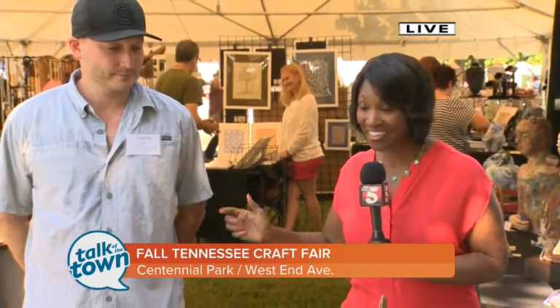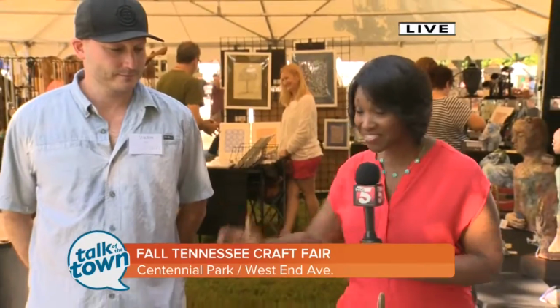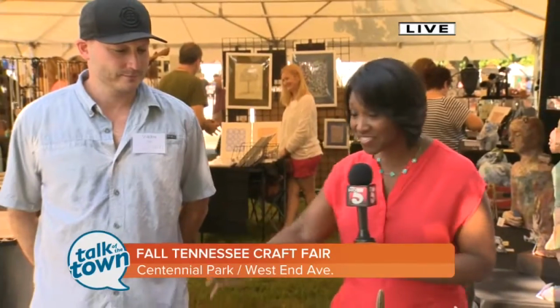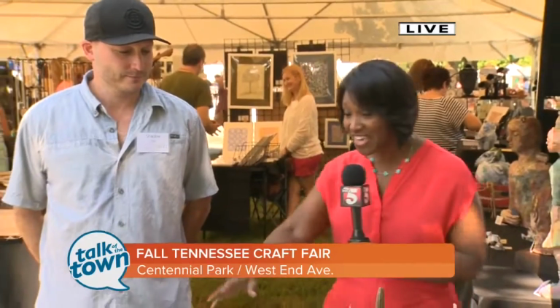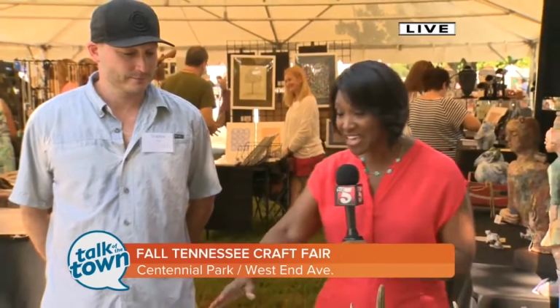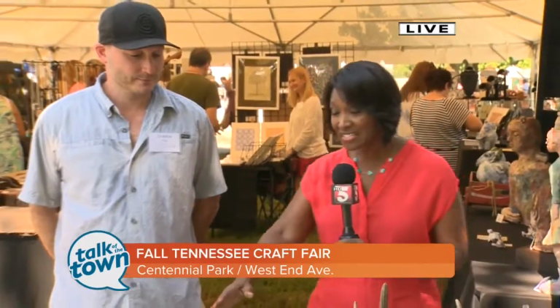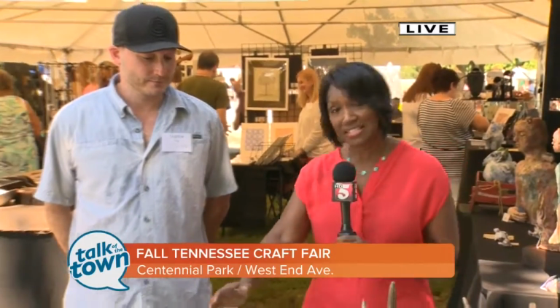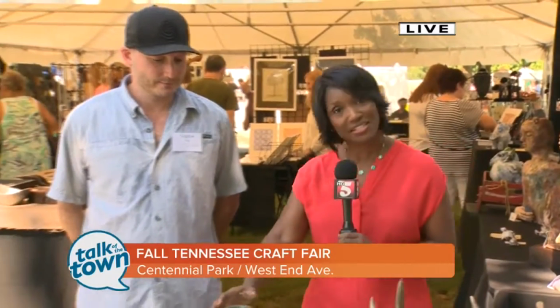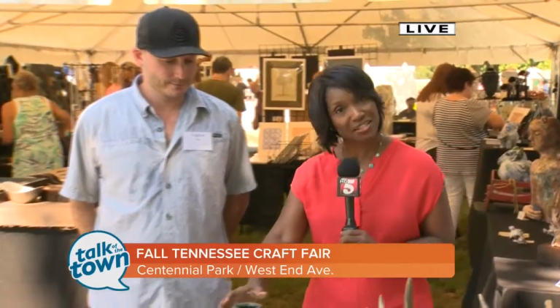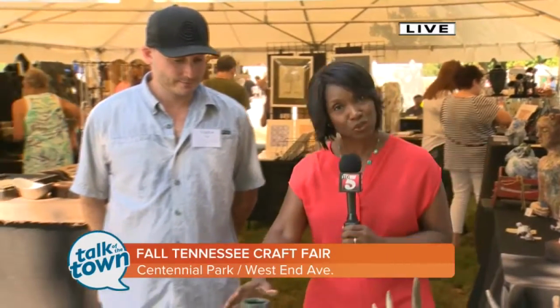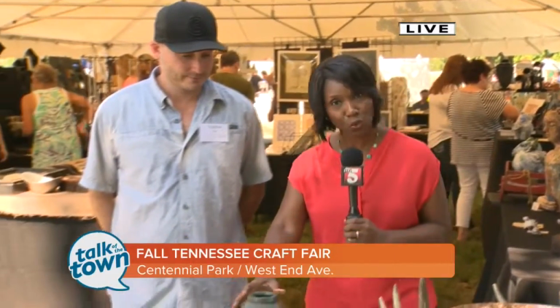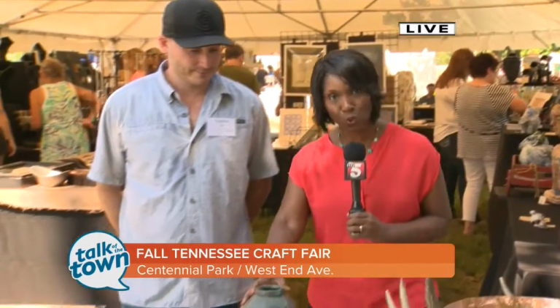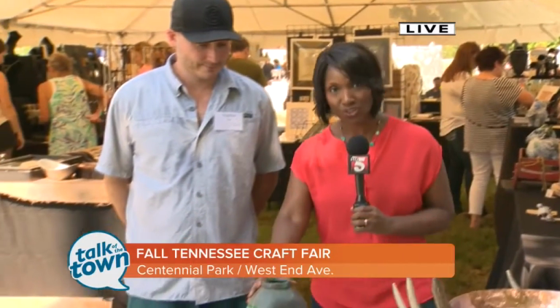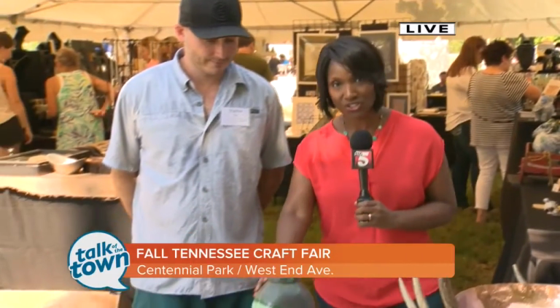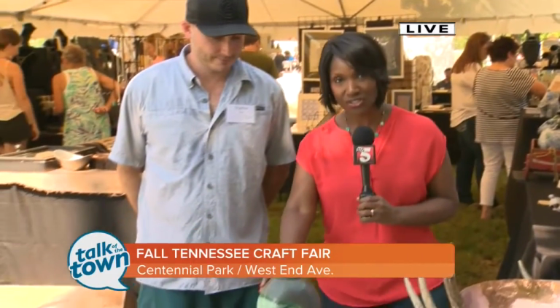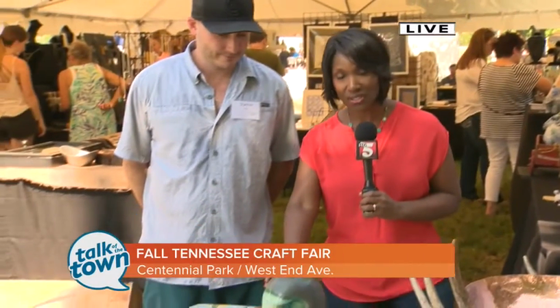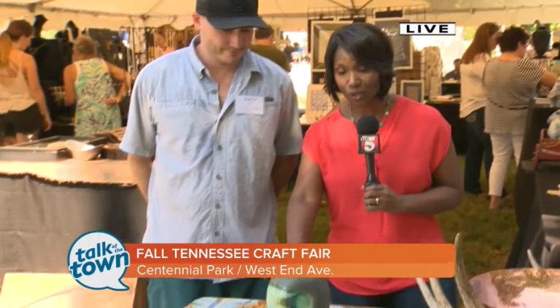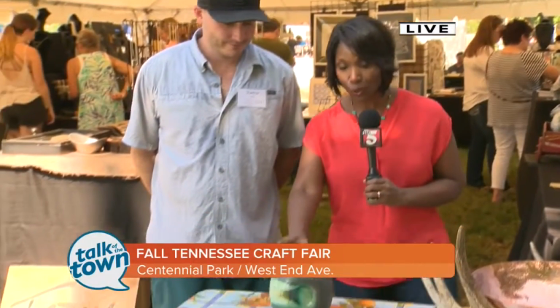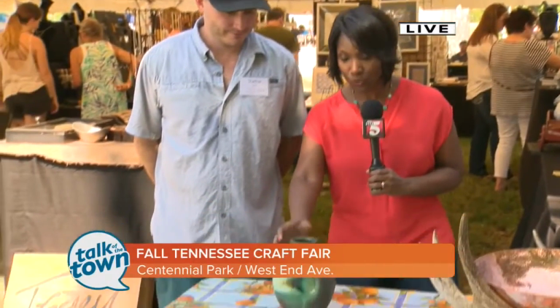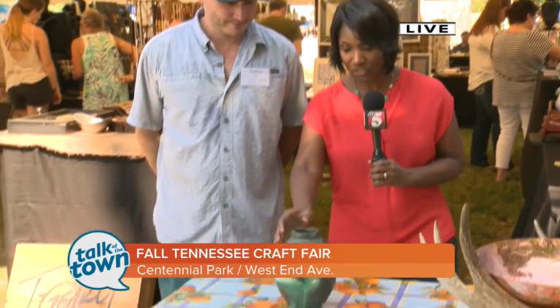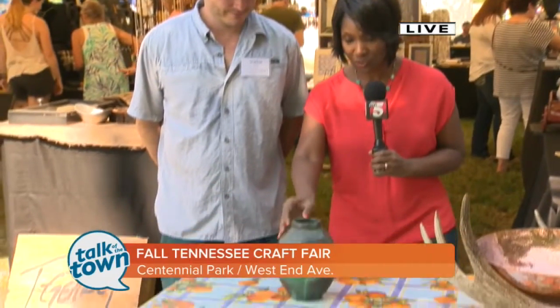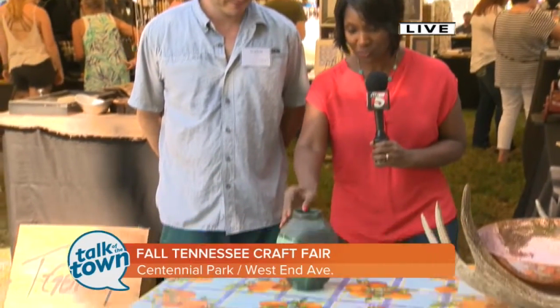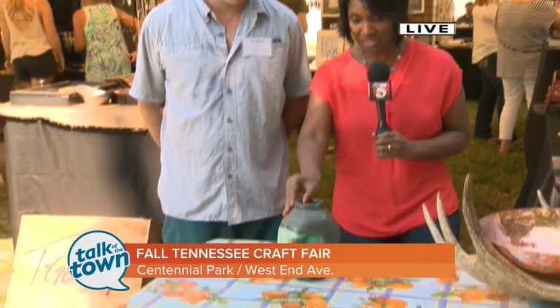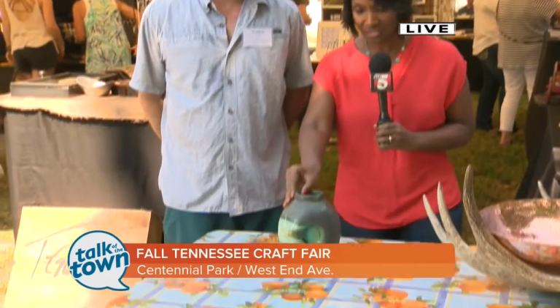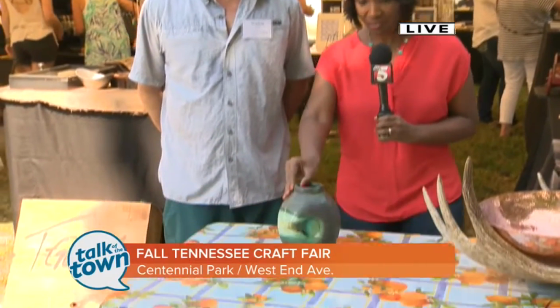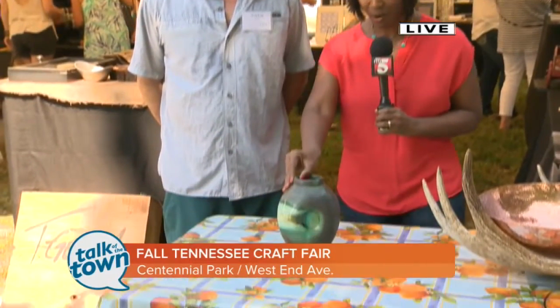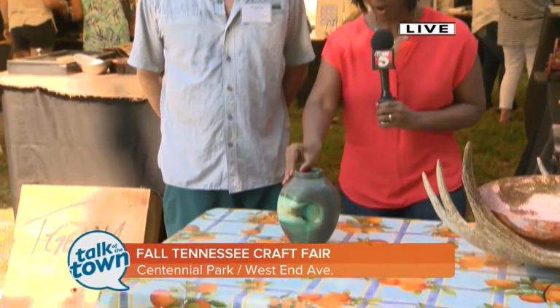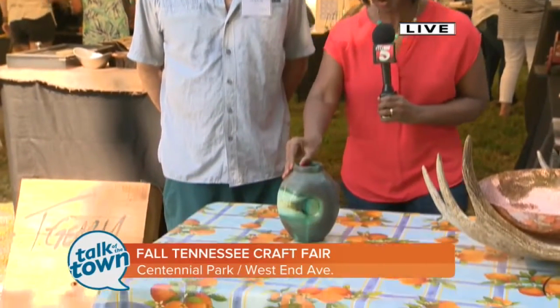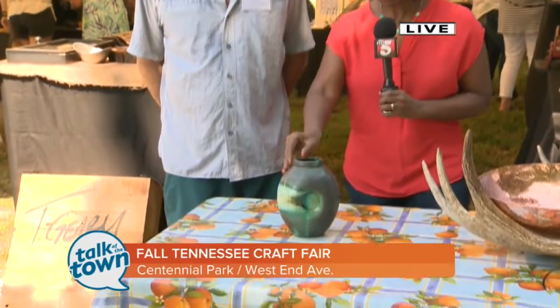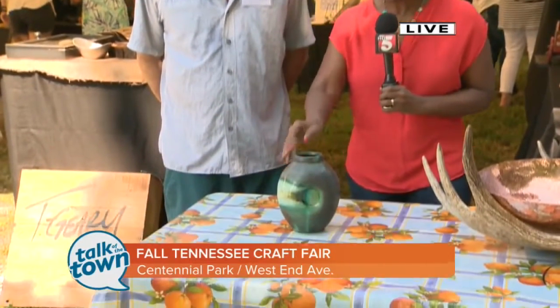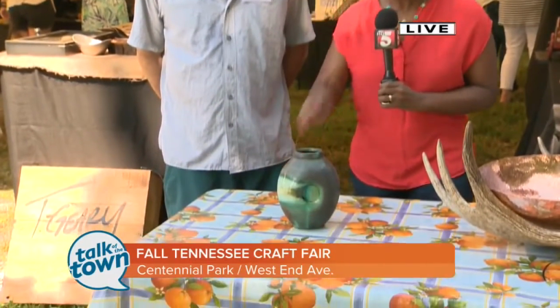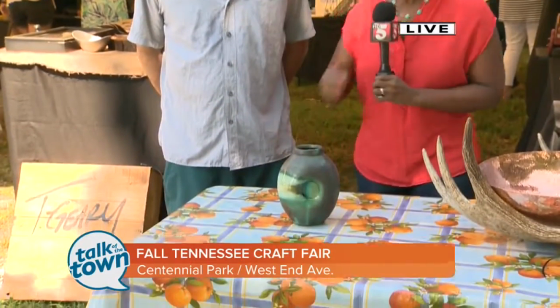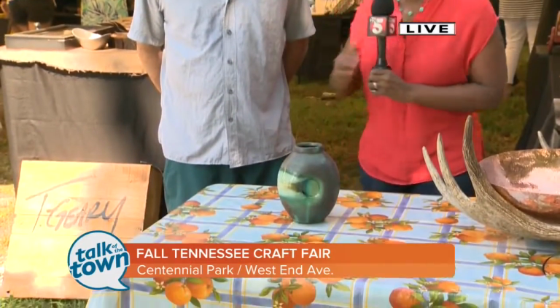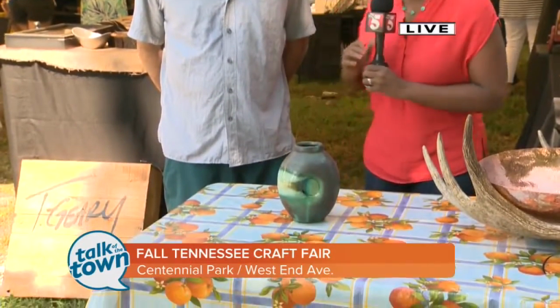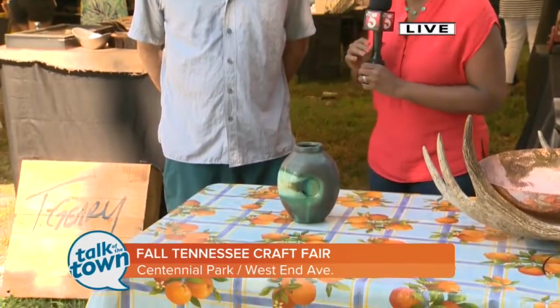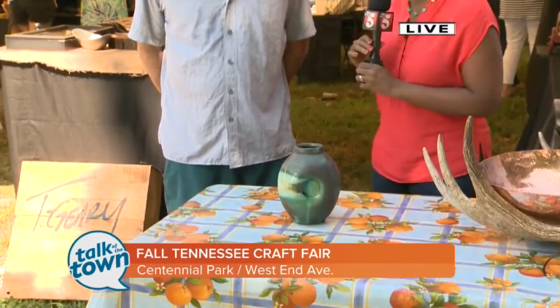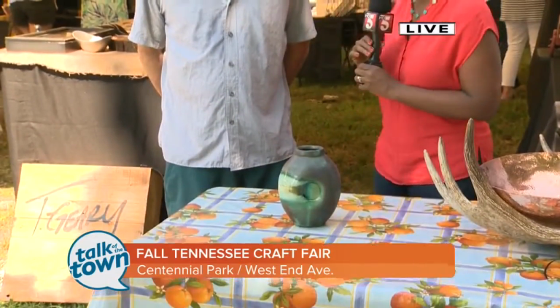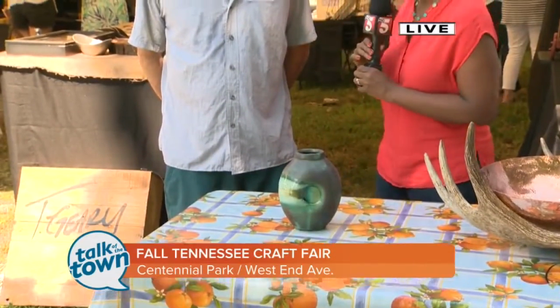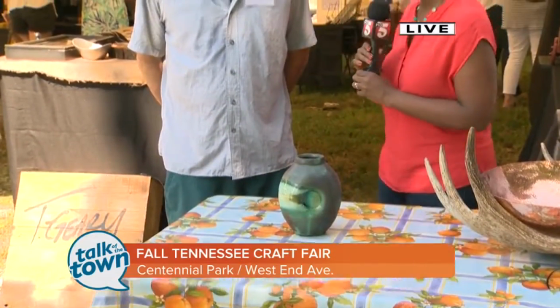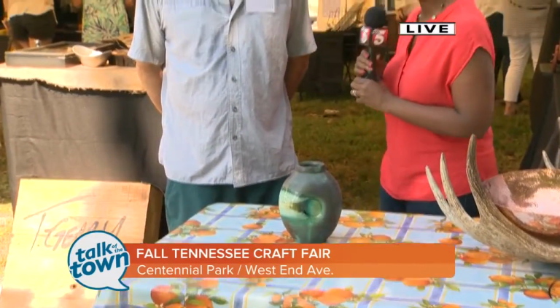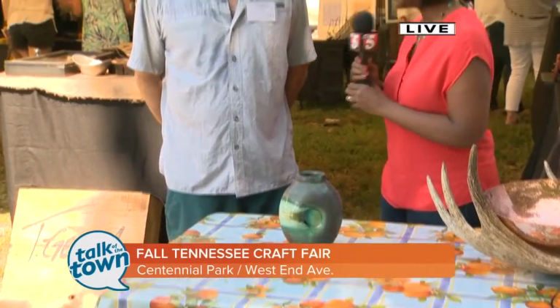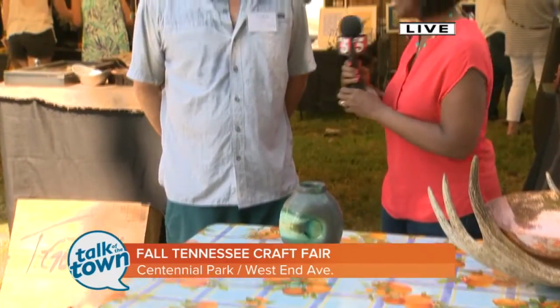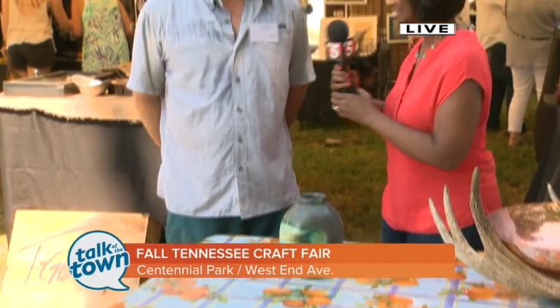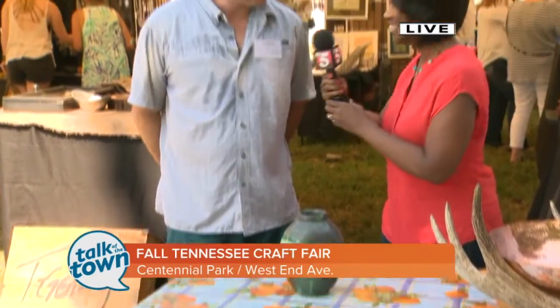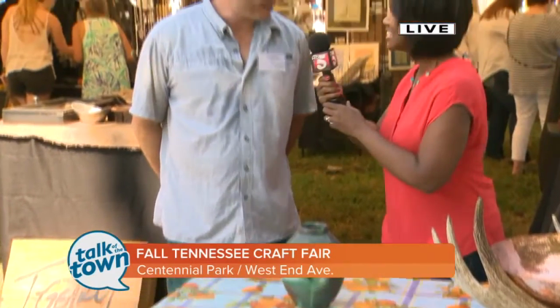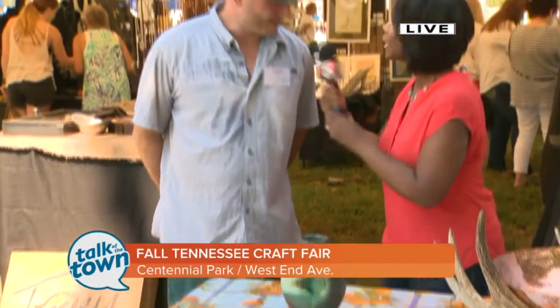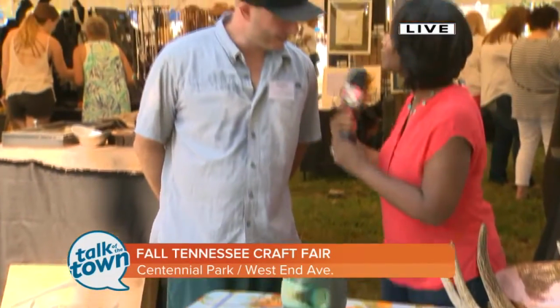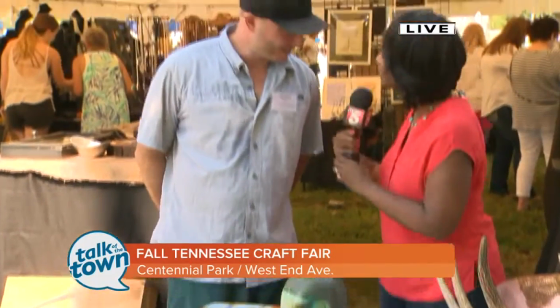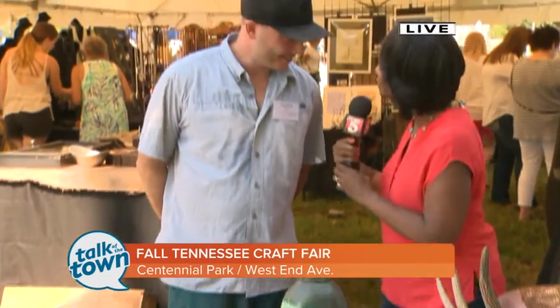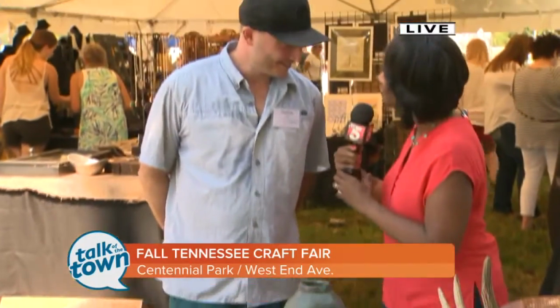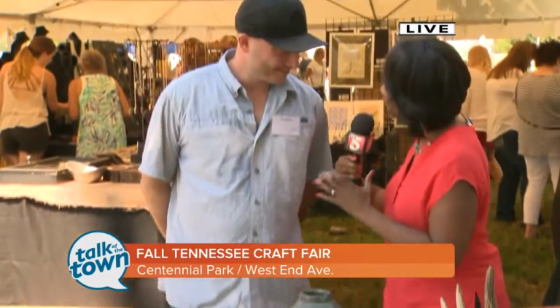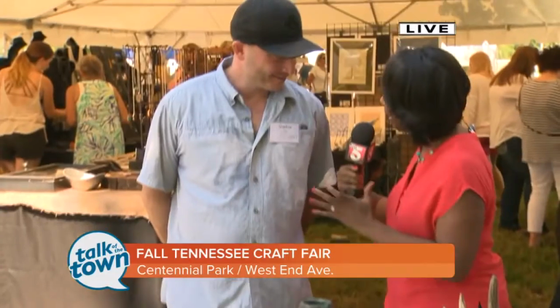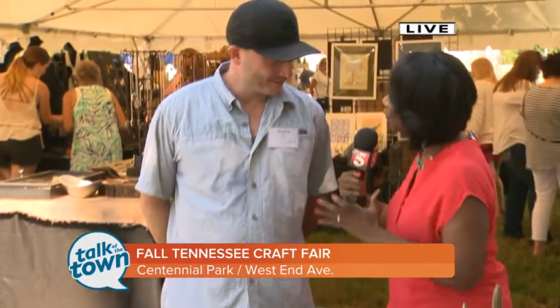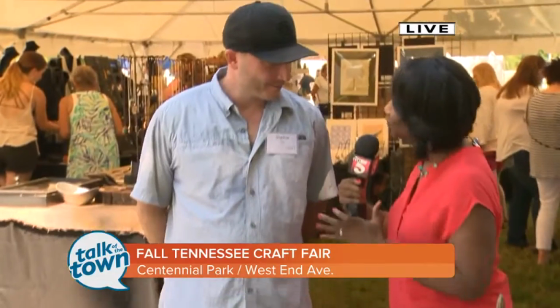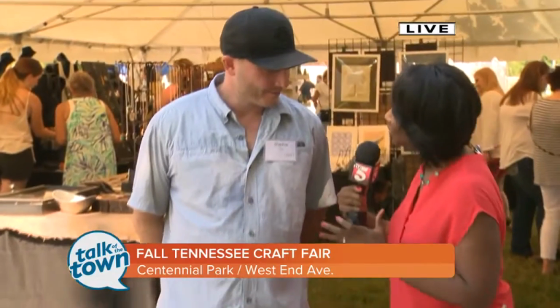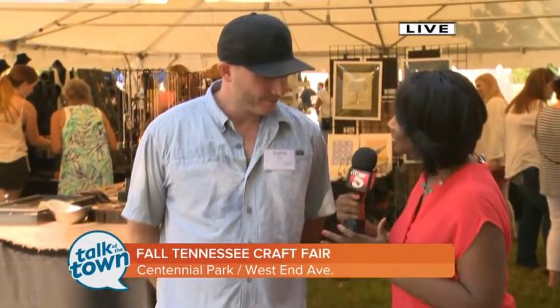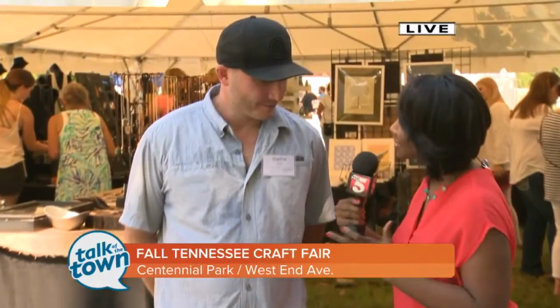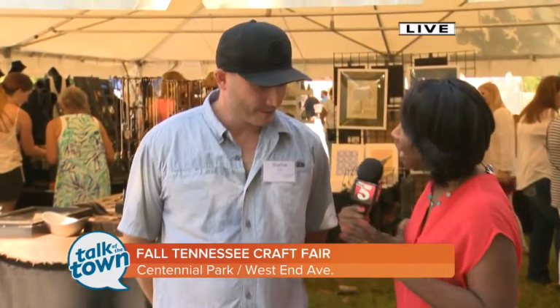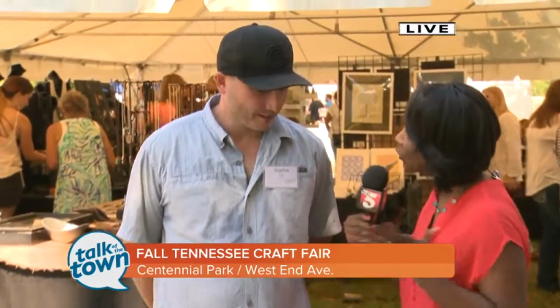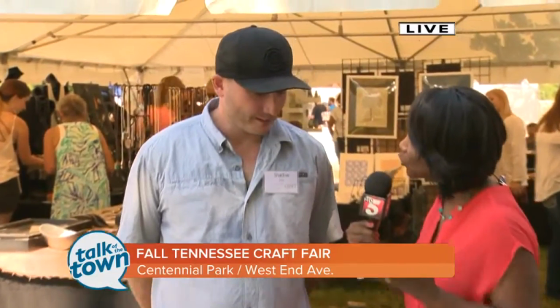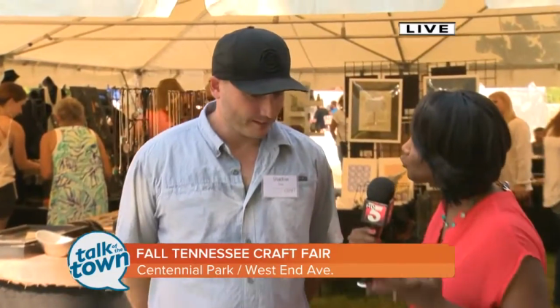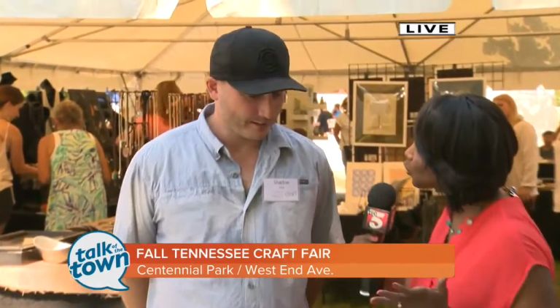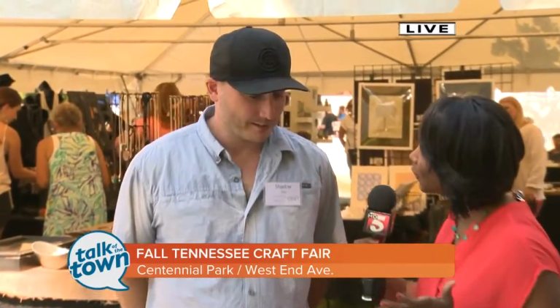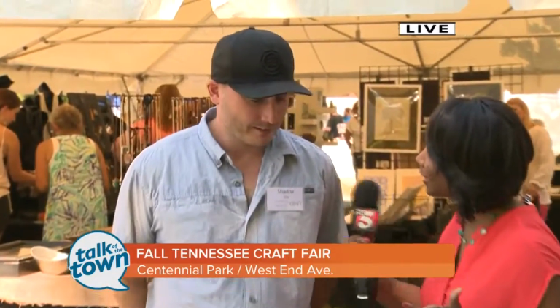And this is his gorgeous, gorgeous piece of pottery. Hi, Shadow. Tell me a little bit about this and how you do it.